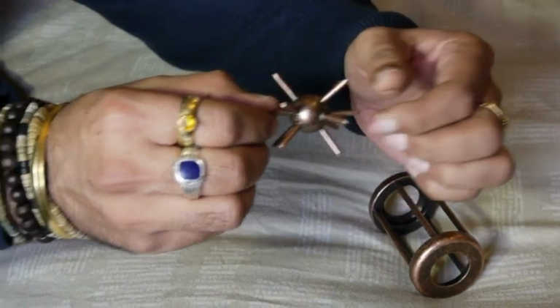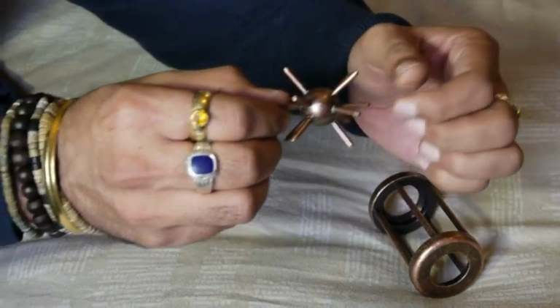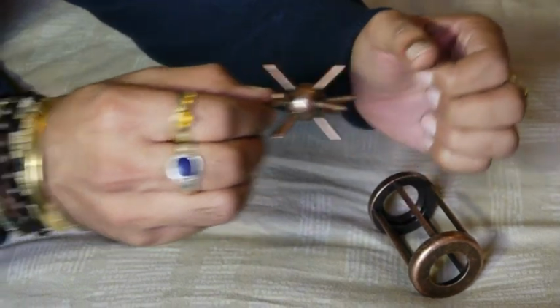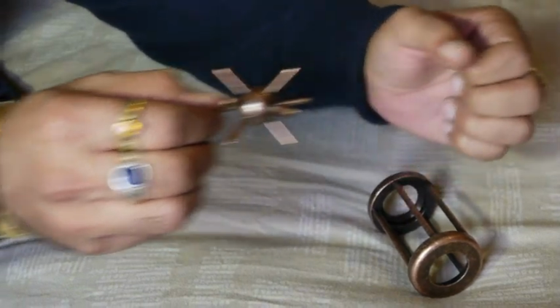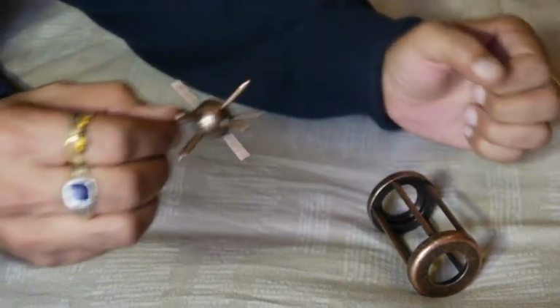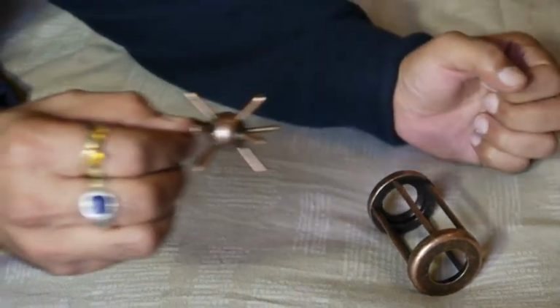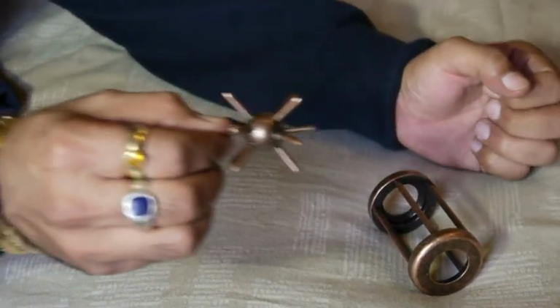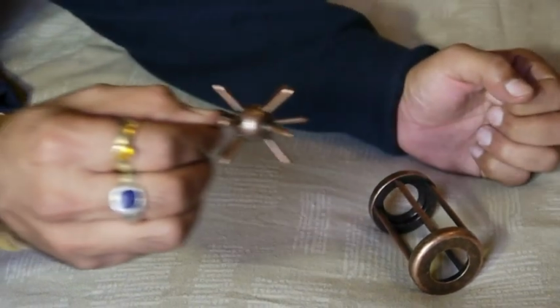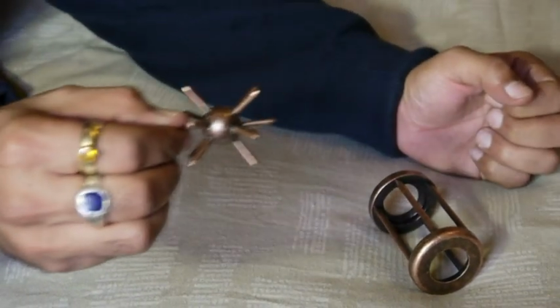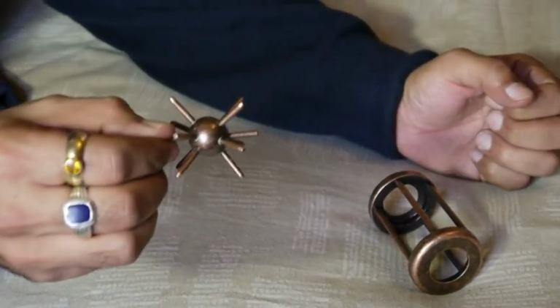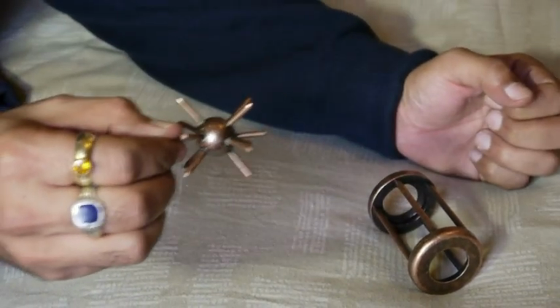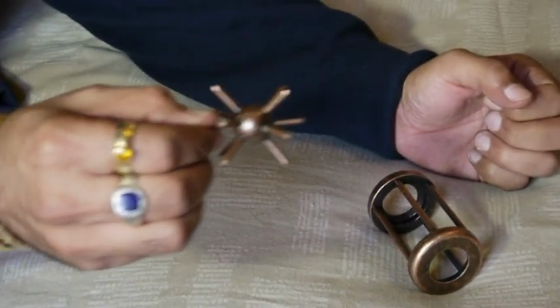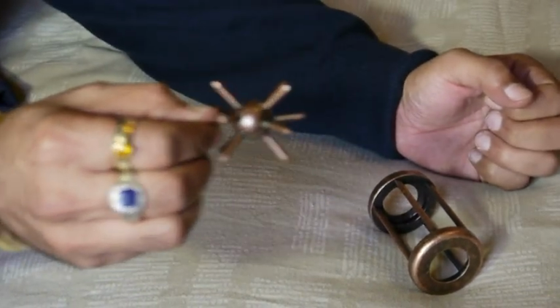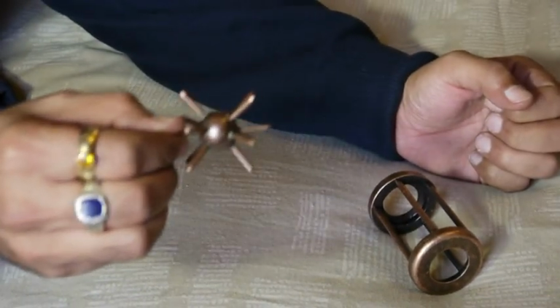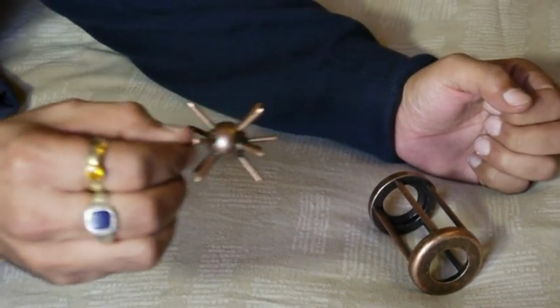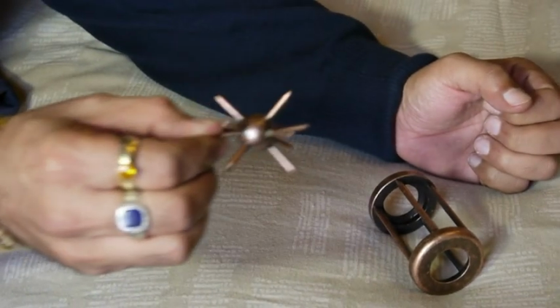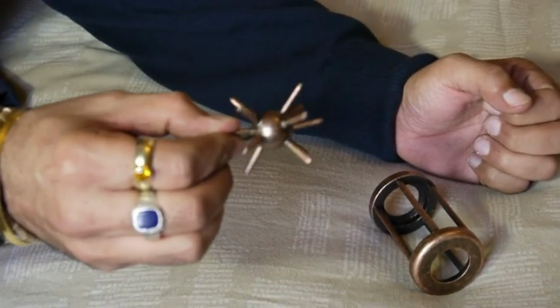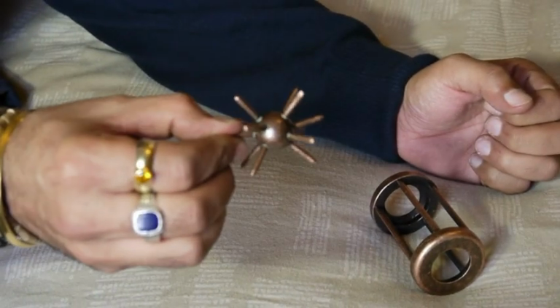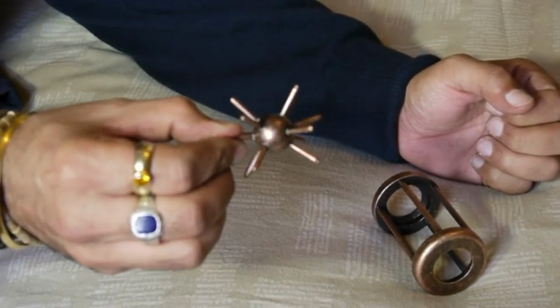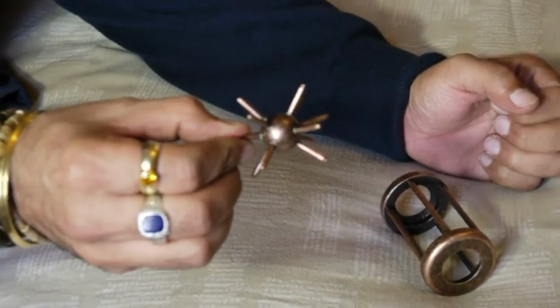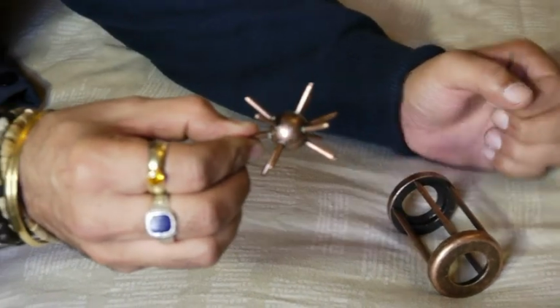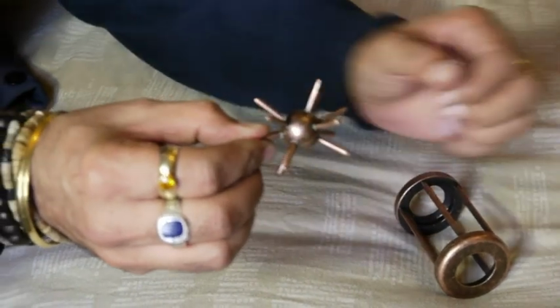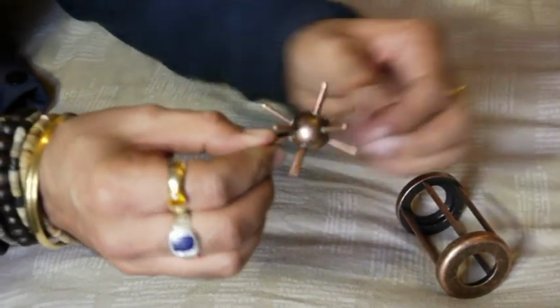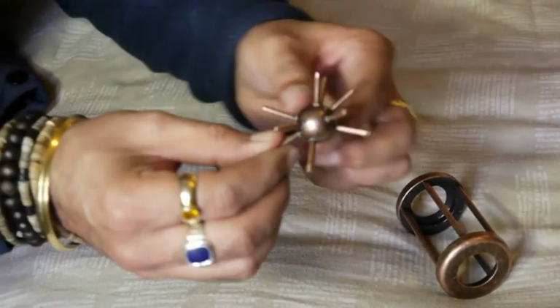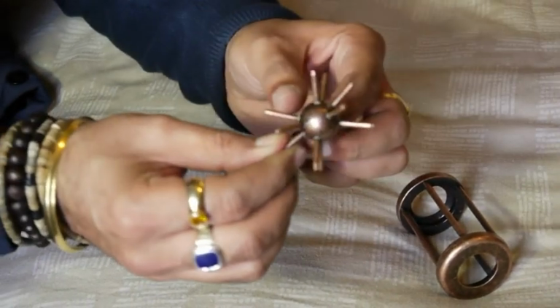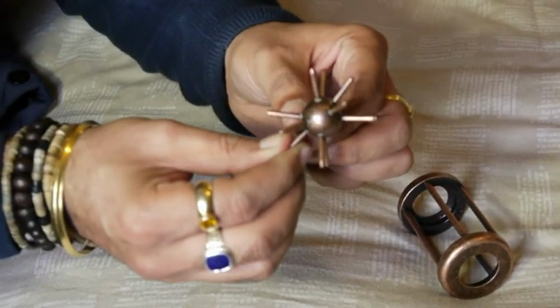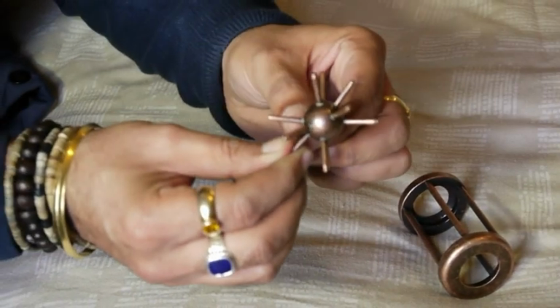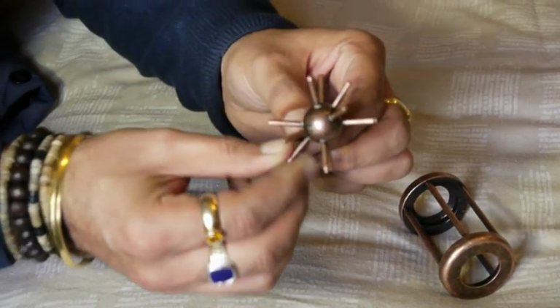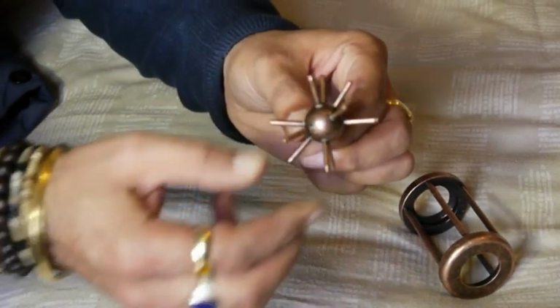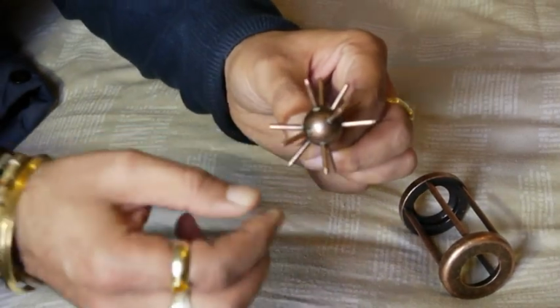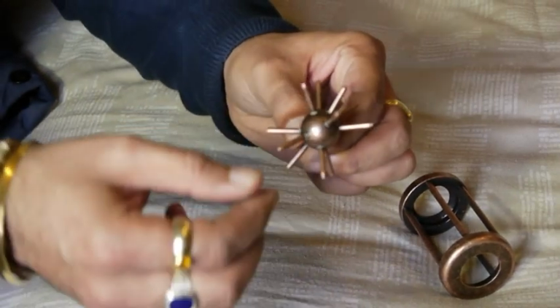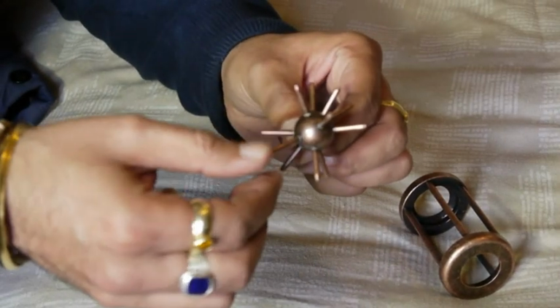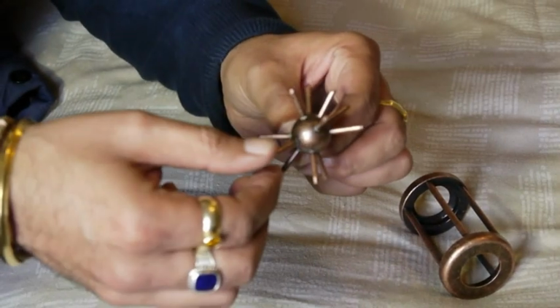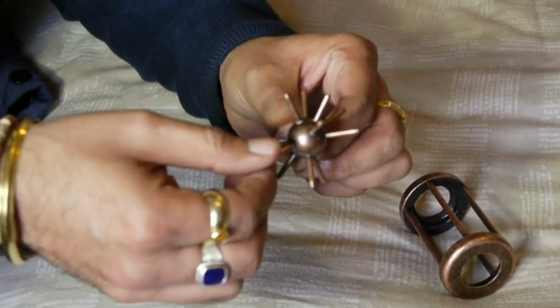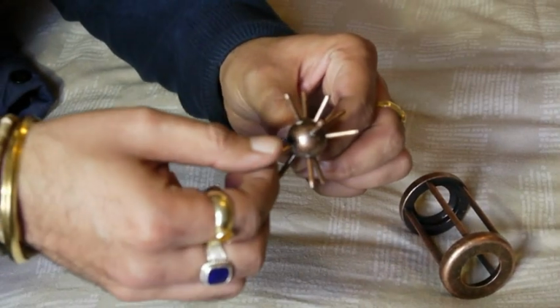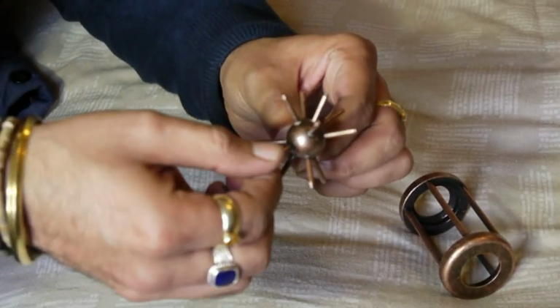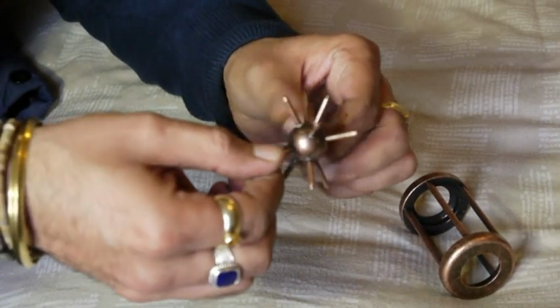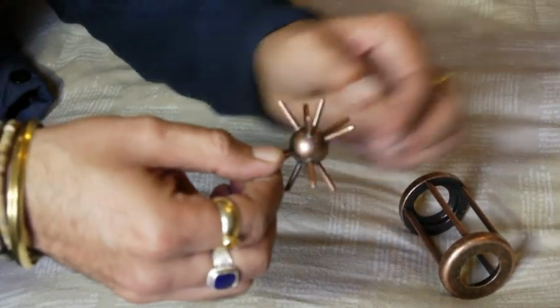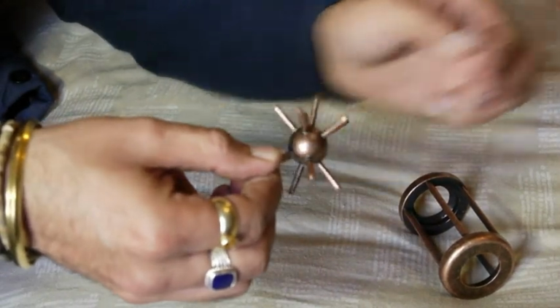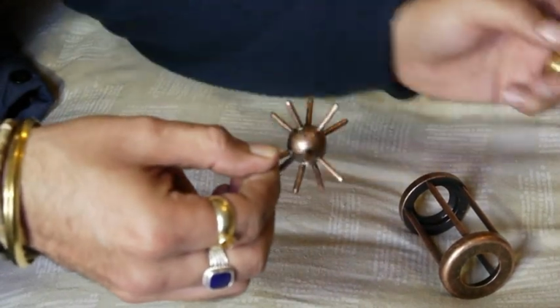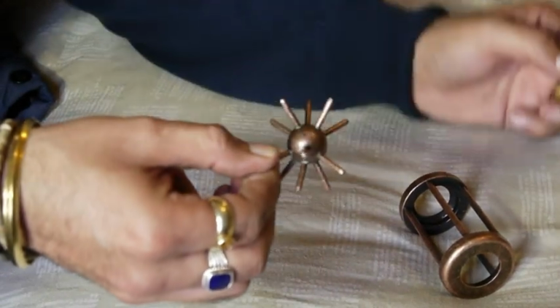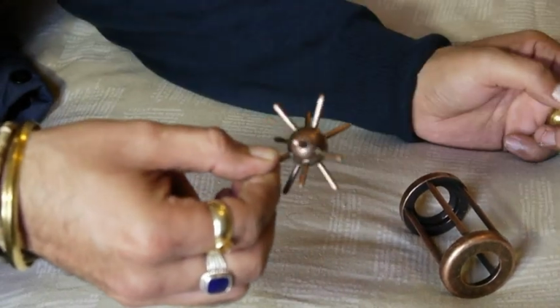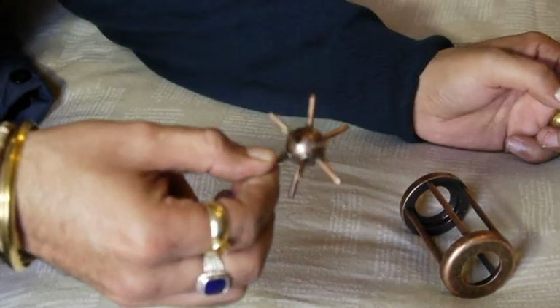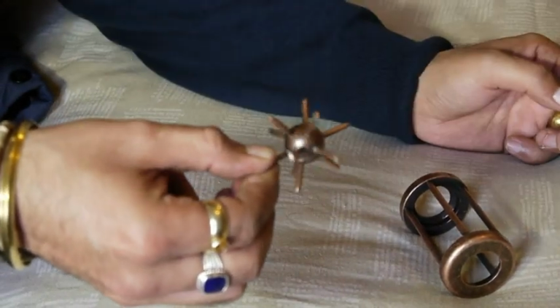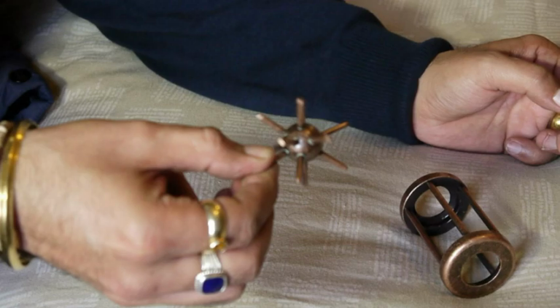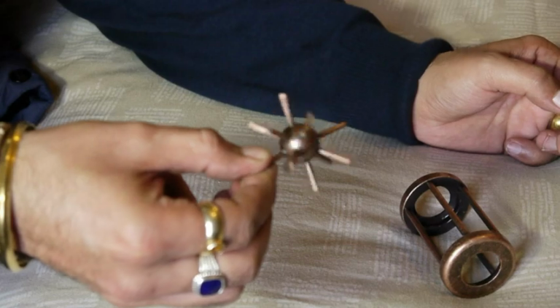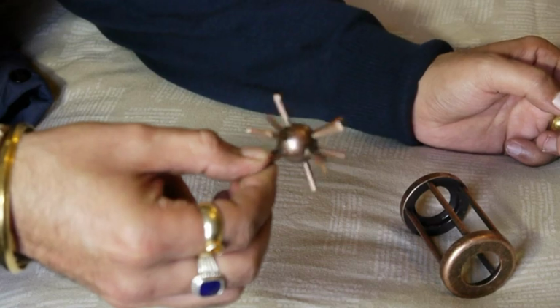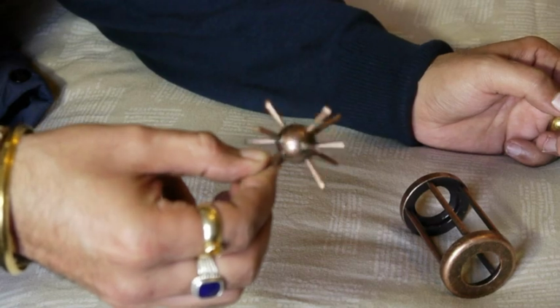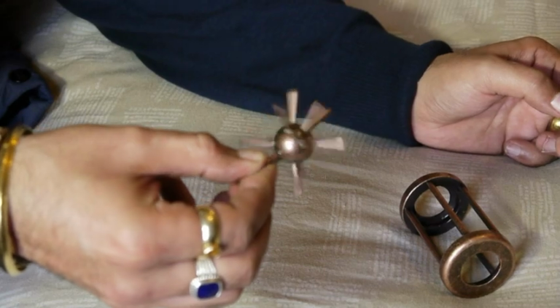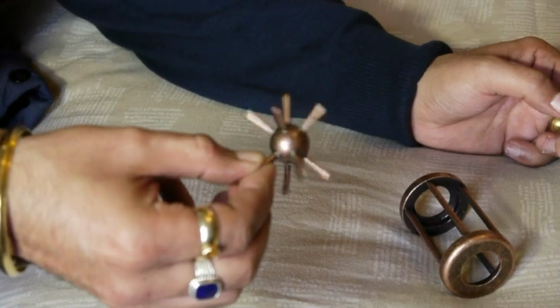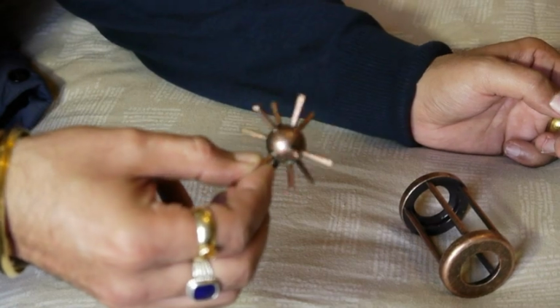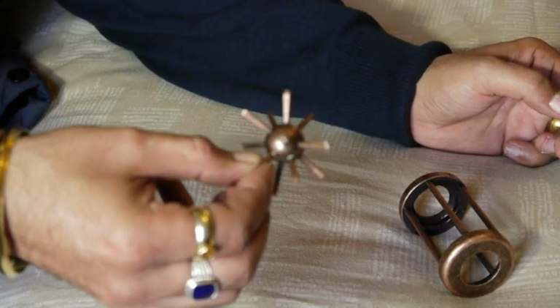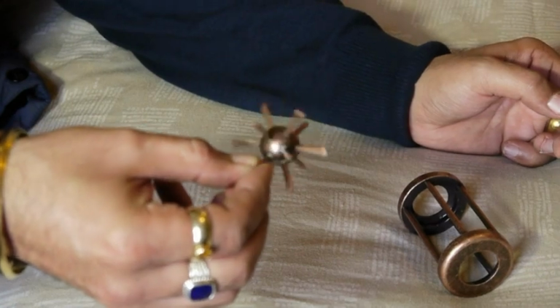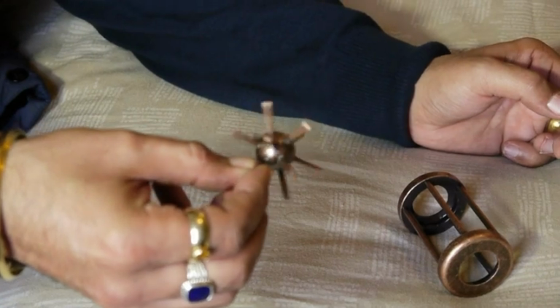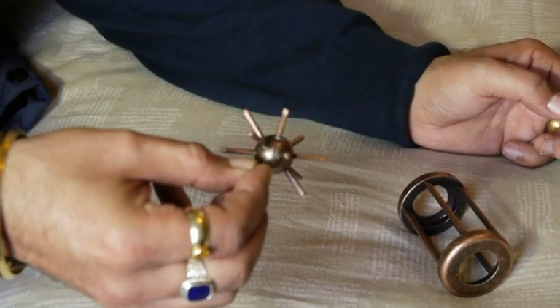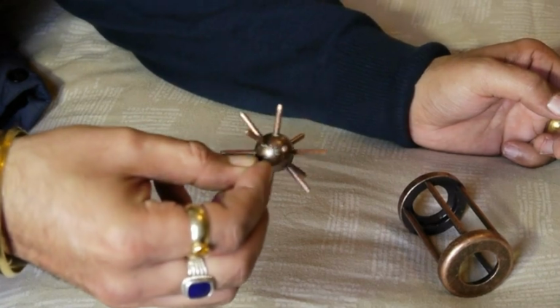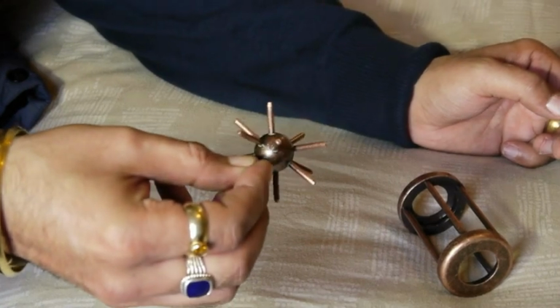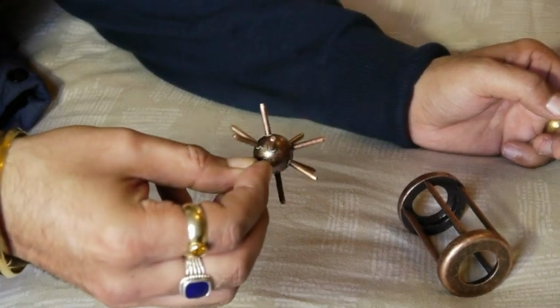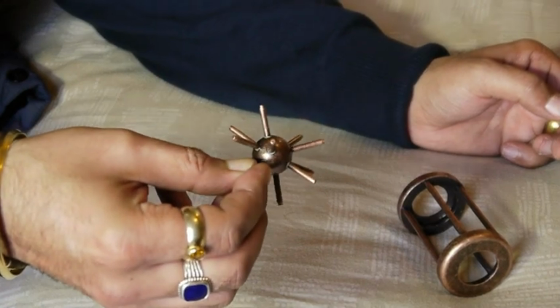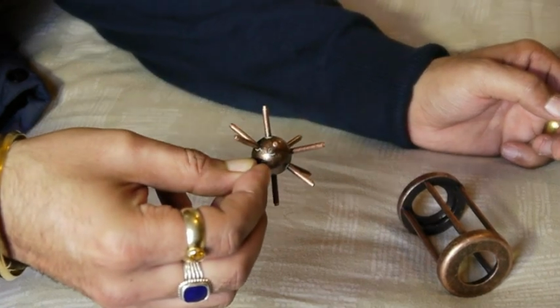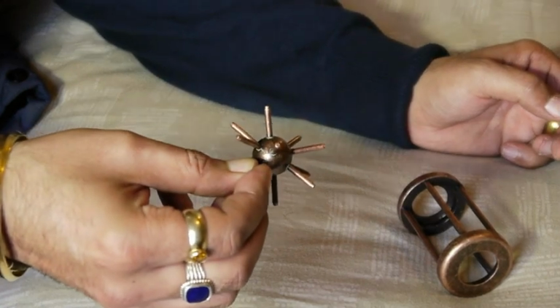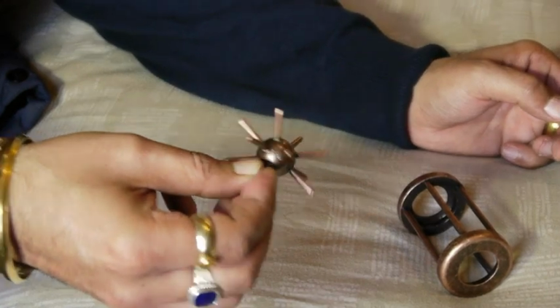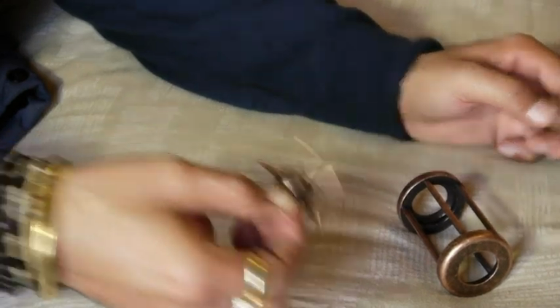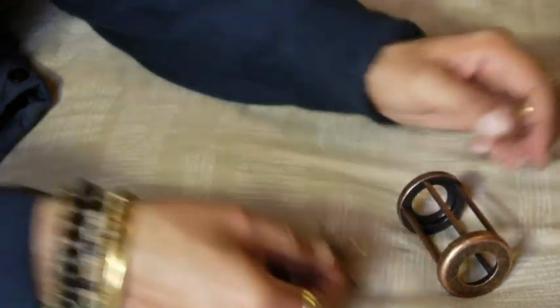If you're trying to pull the ball out like this, you won't do it. You've got to tilt the ball slightly and then turn as you're pulling it out from the cage.